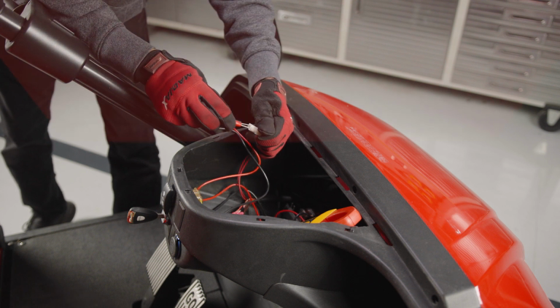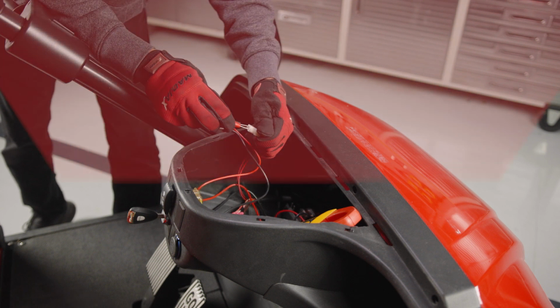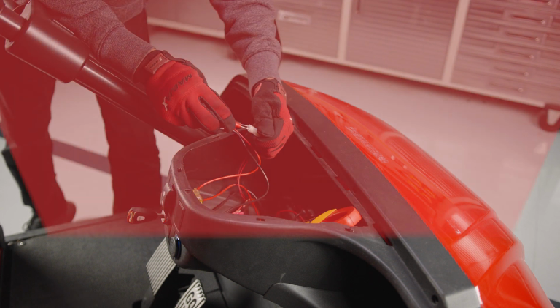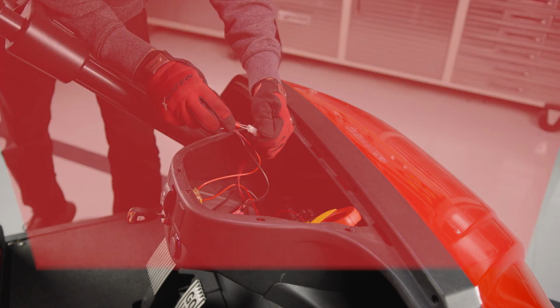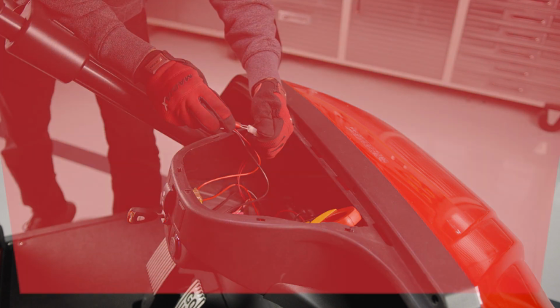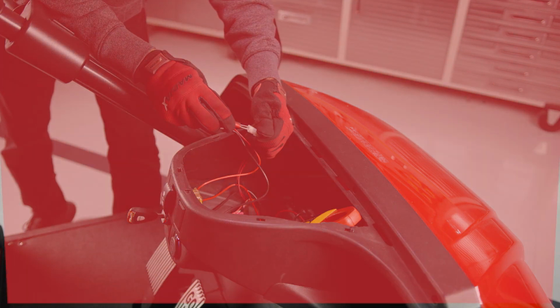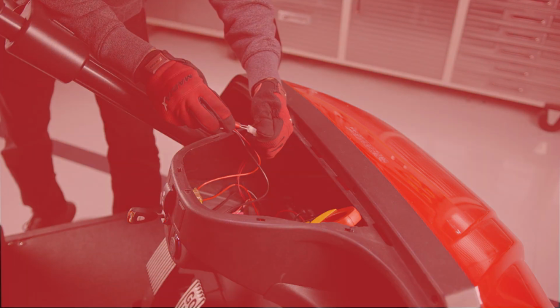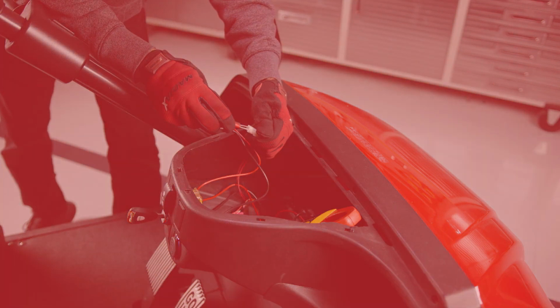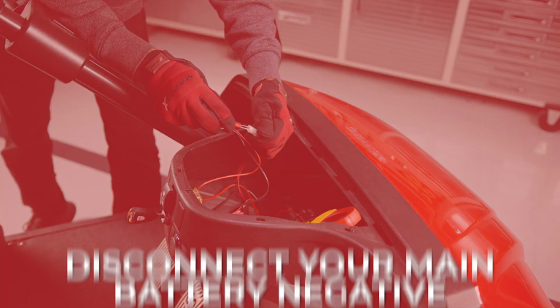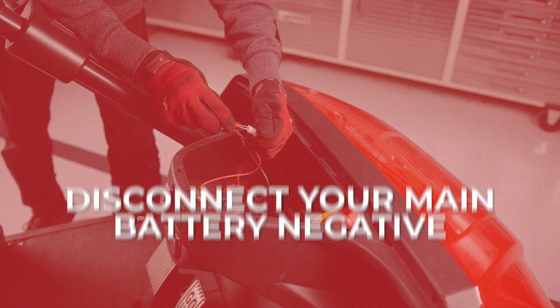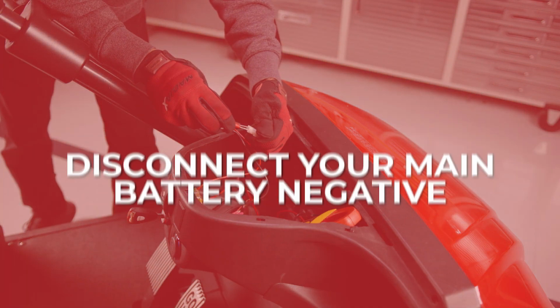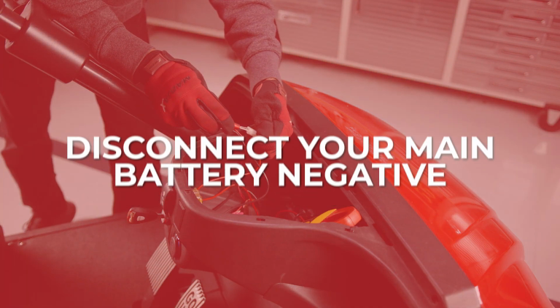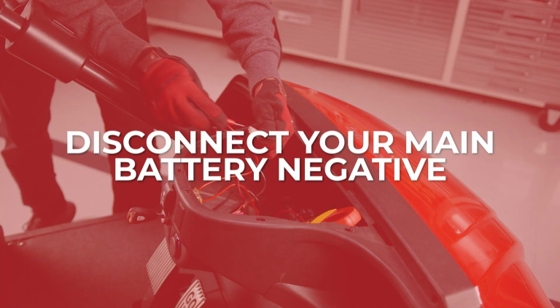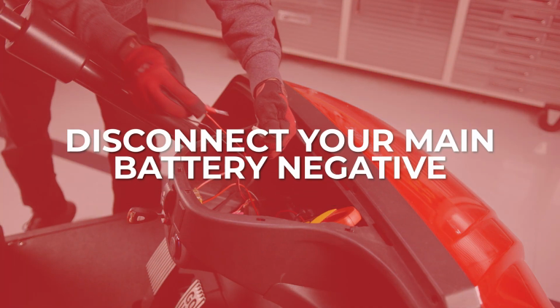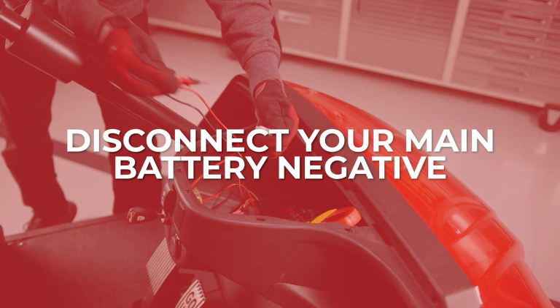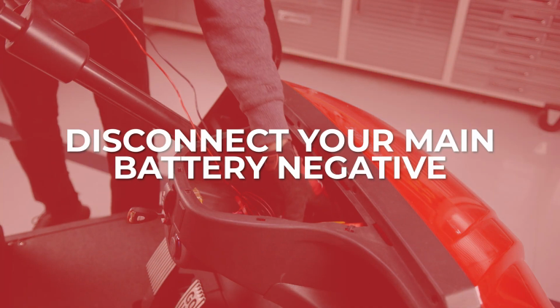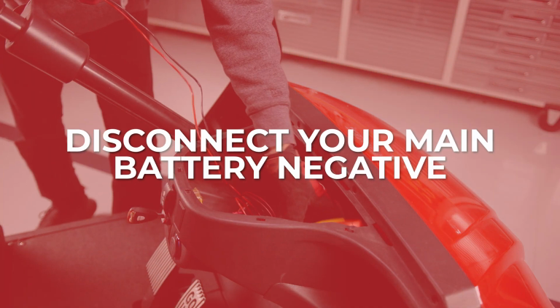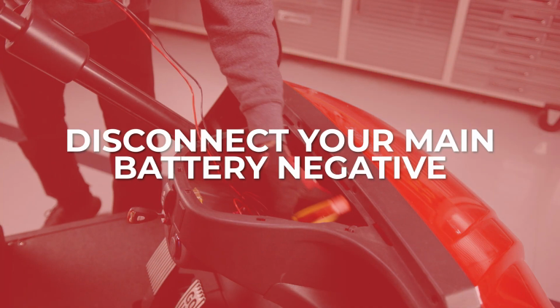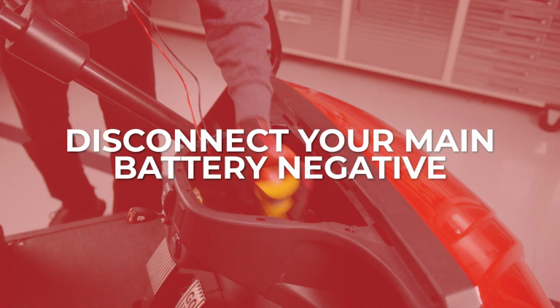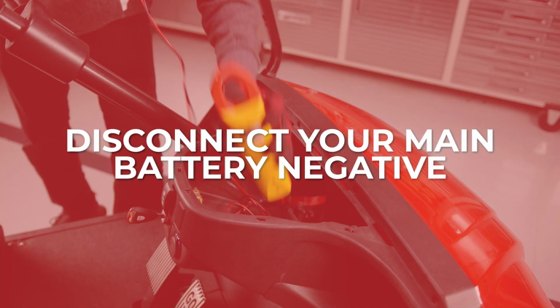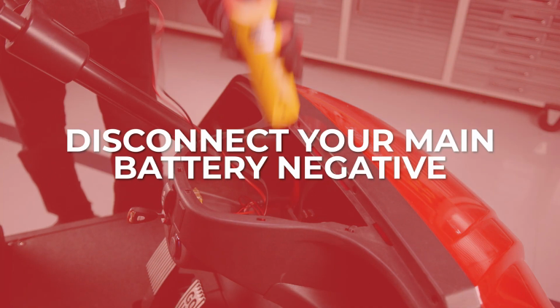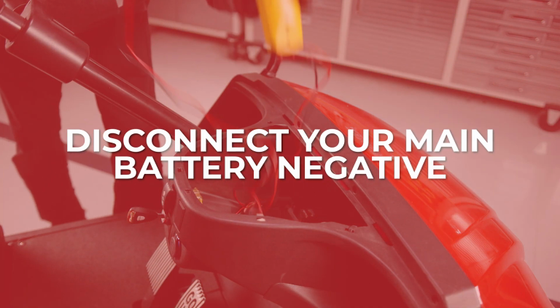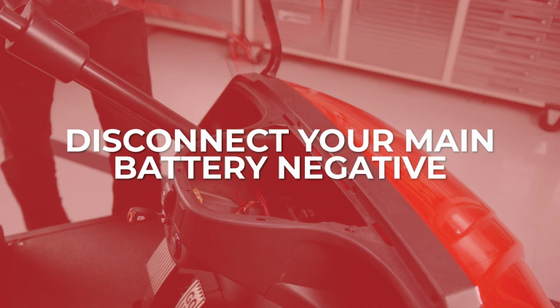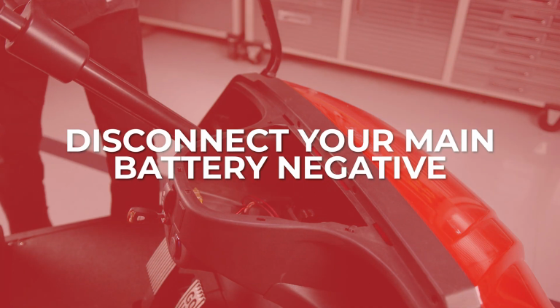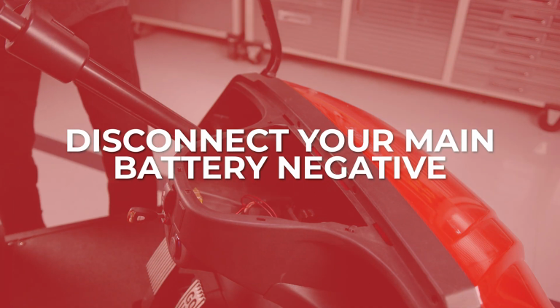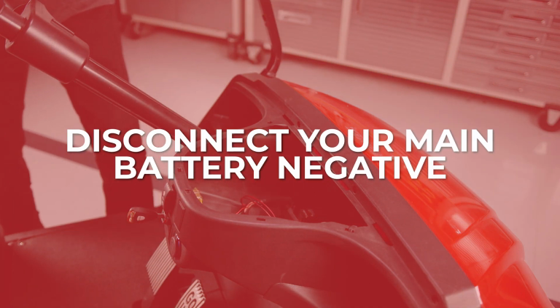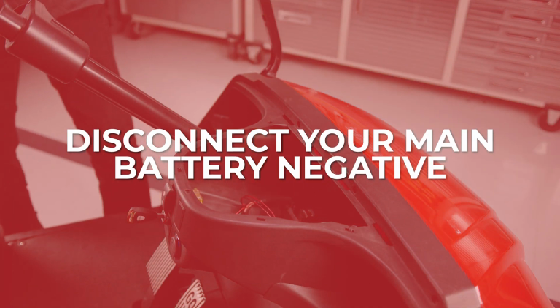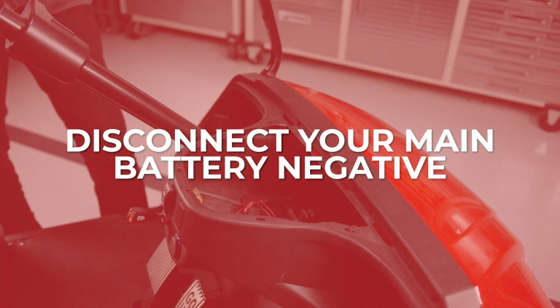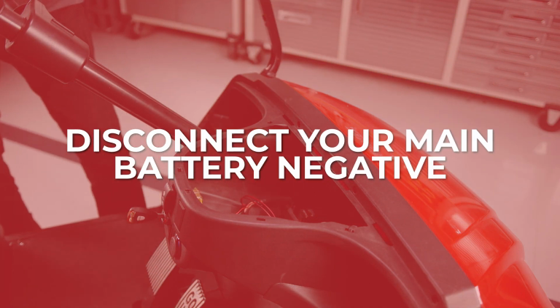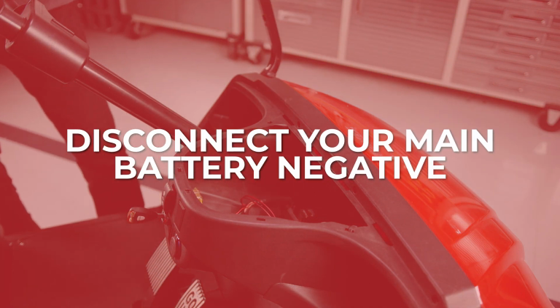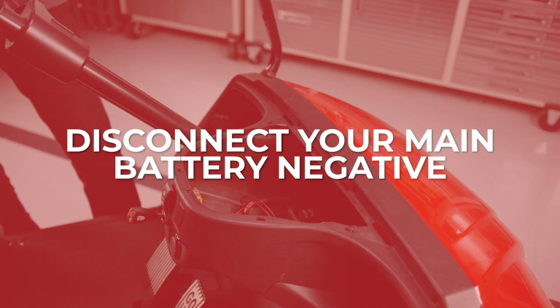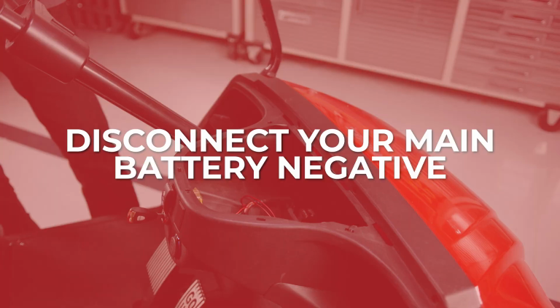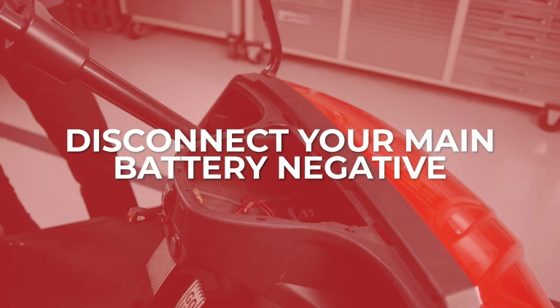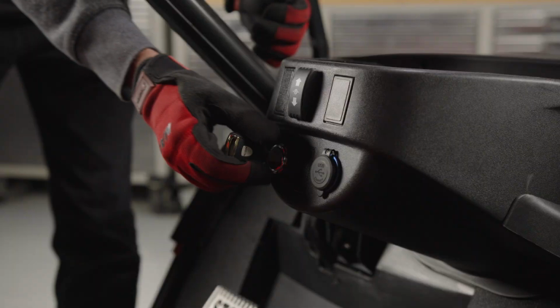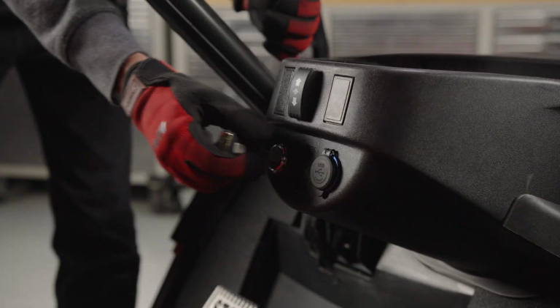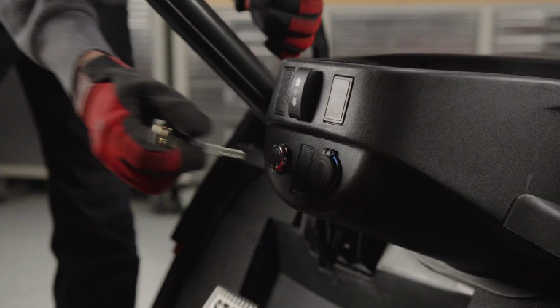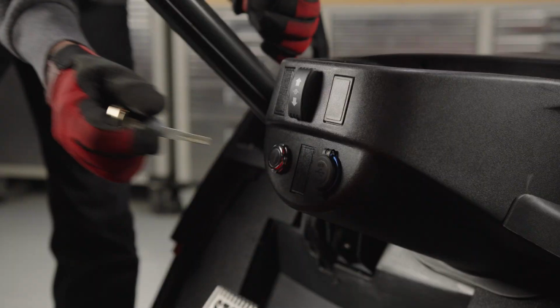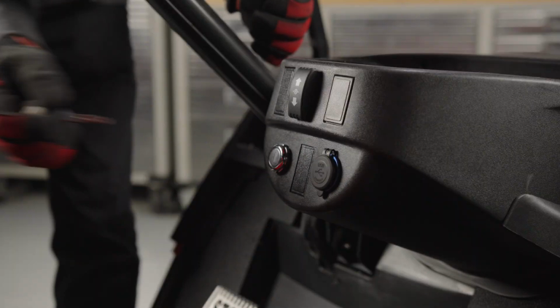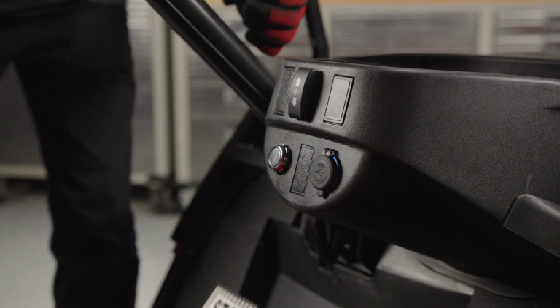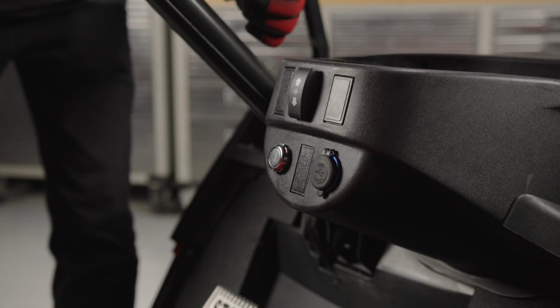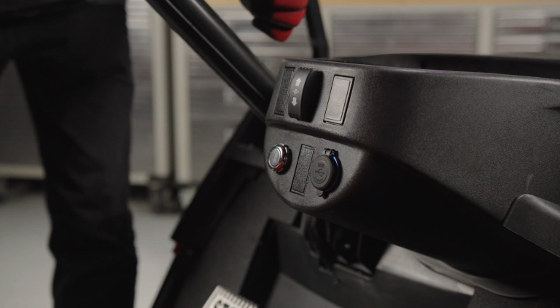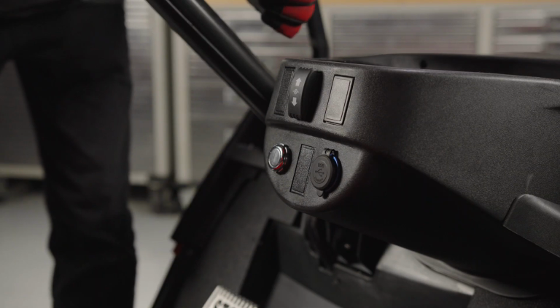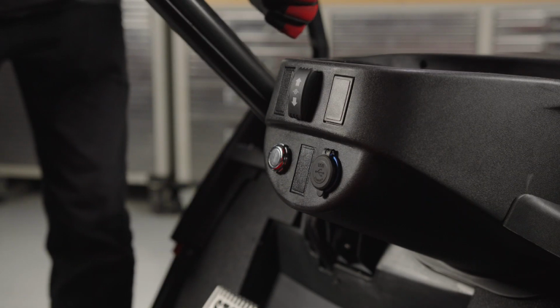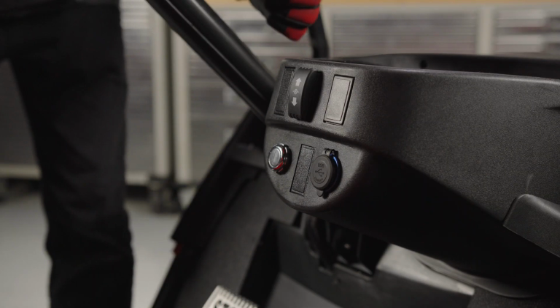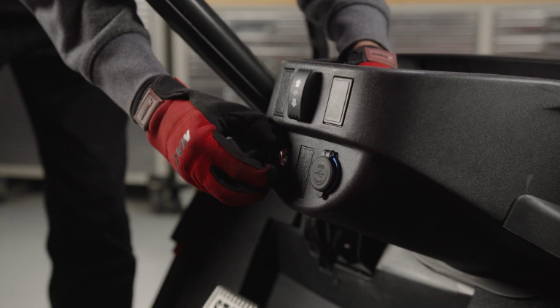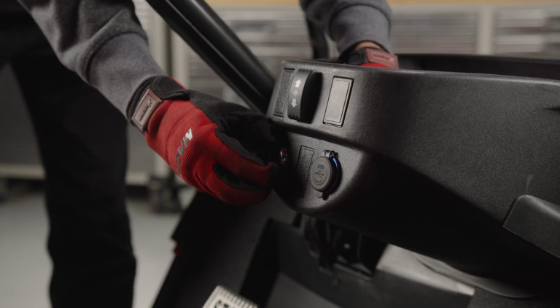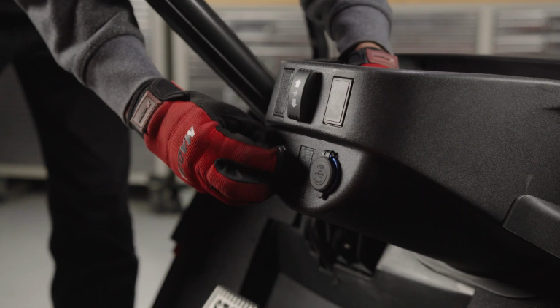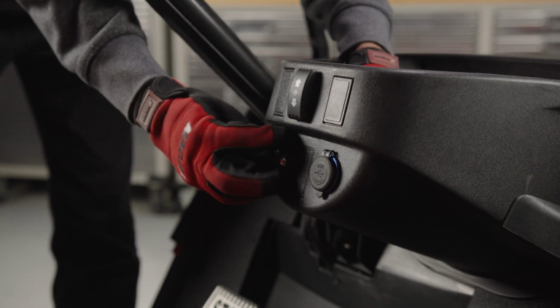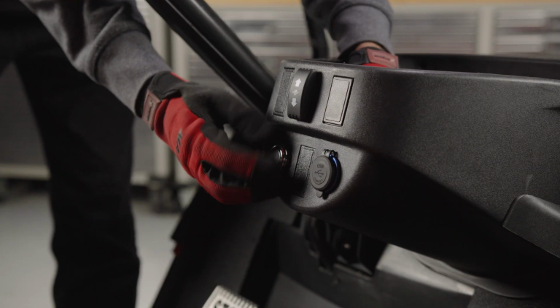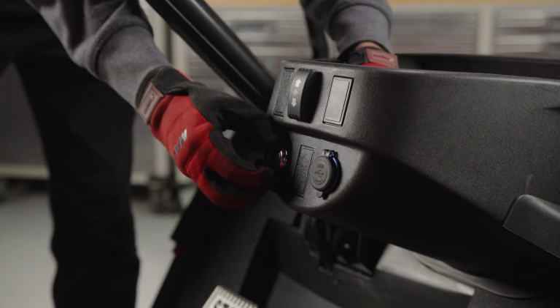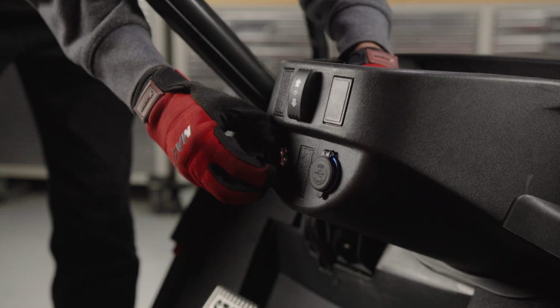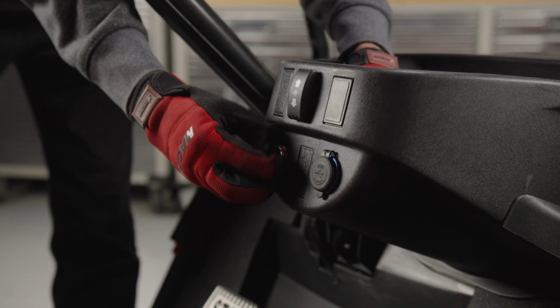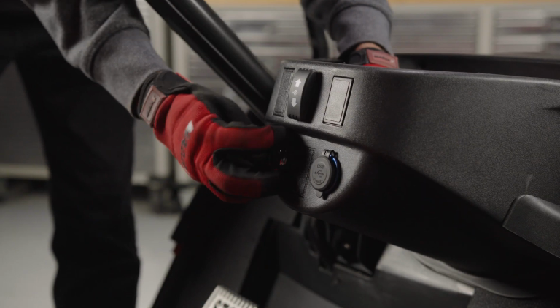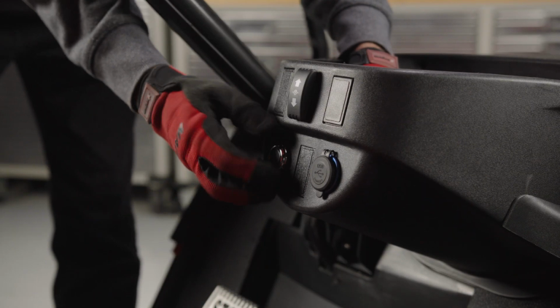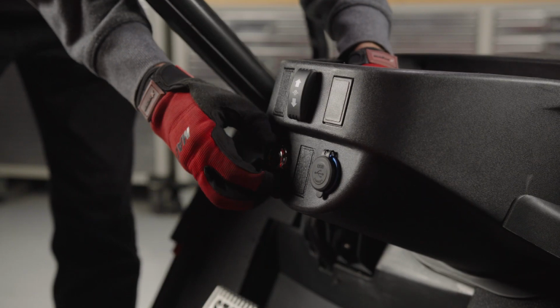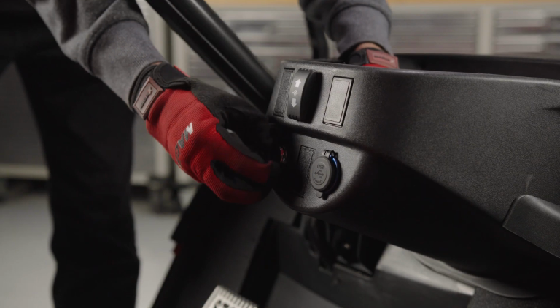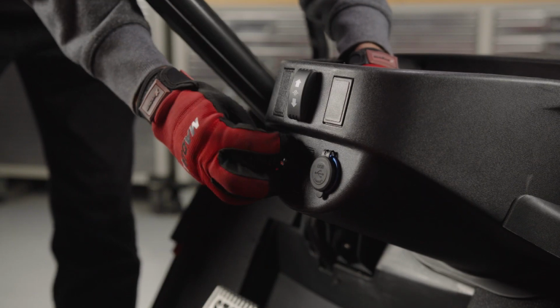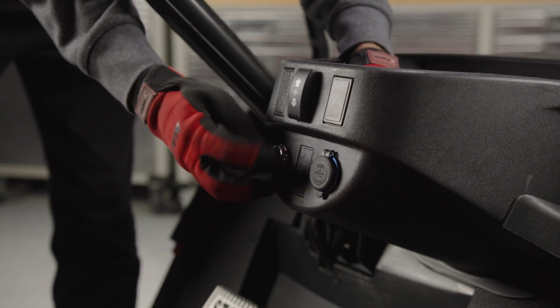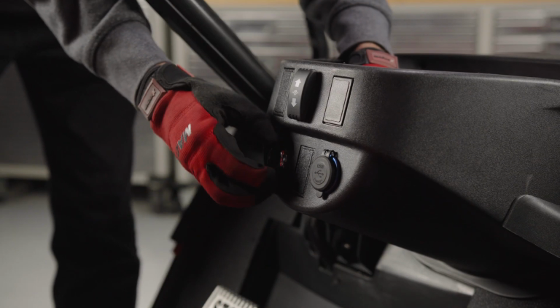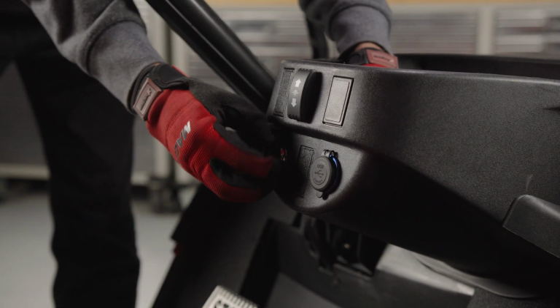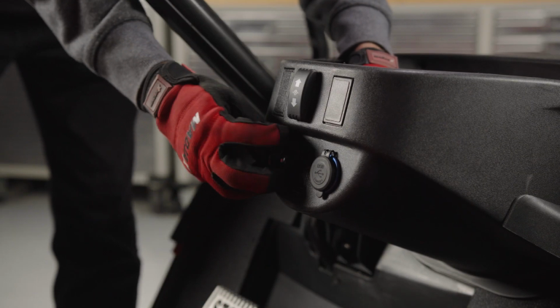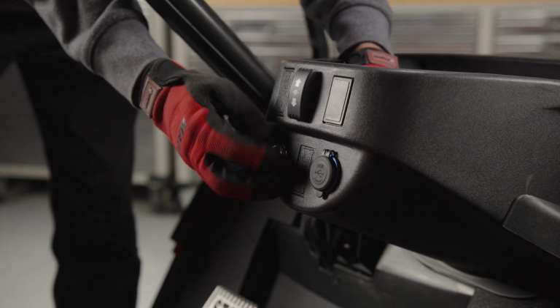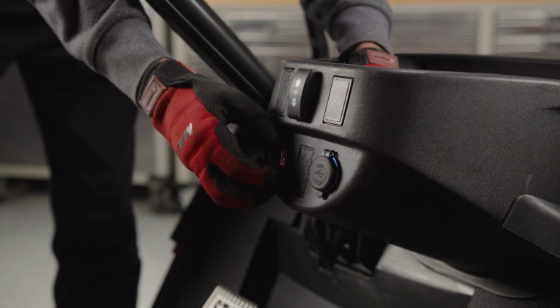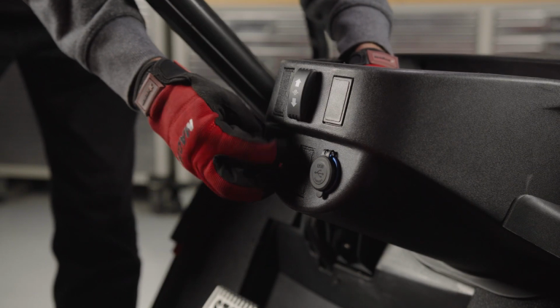Now, disconnect the main battery negative. Remove the key switch from the dash by unscrewing the lock ring.